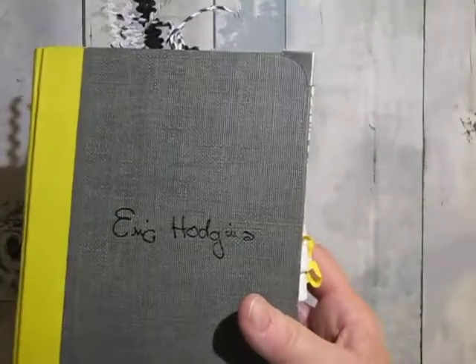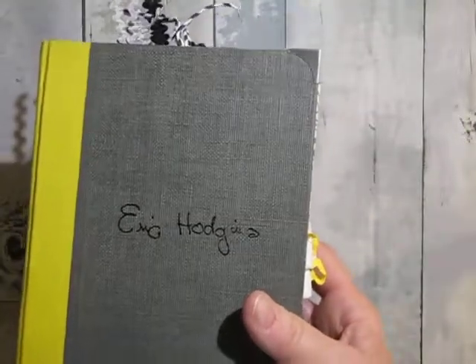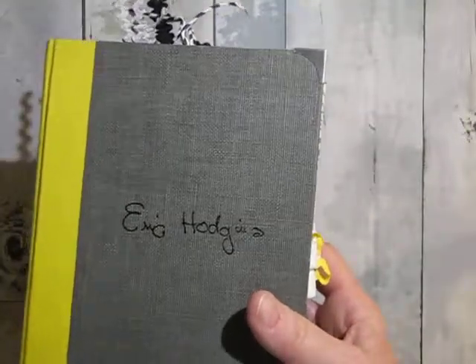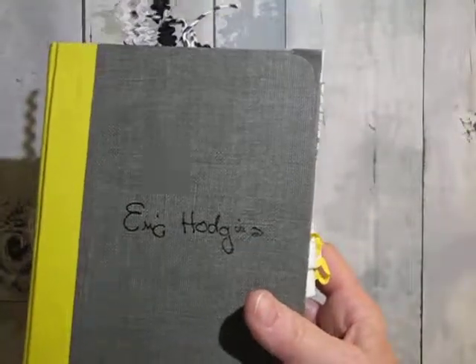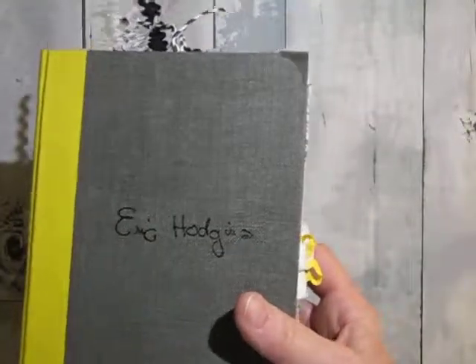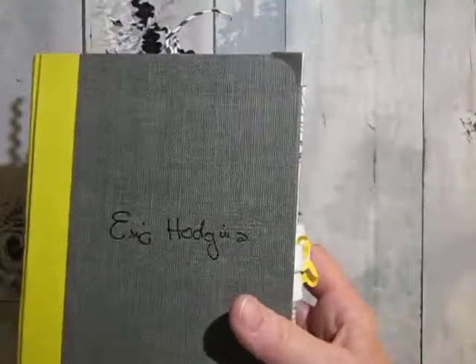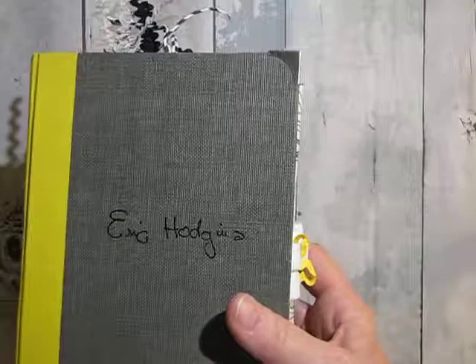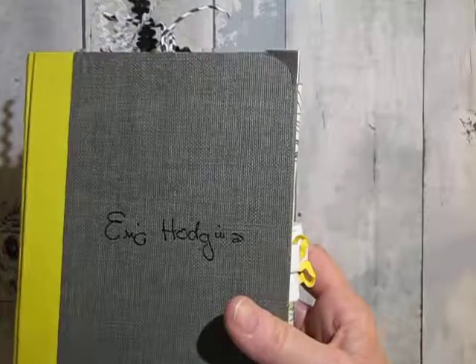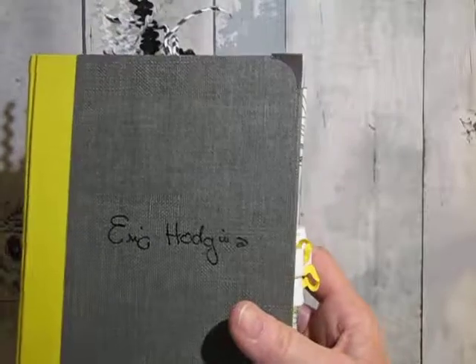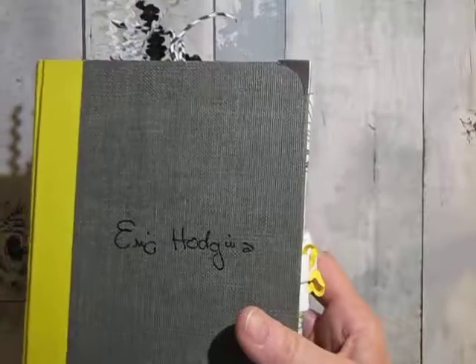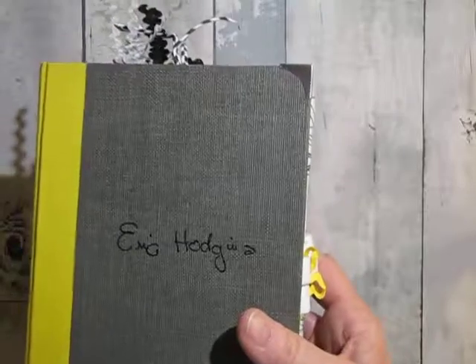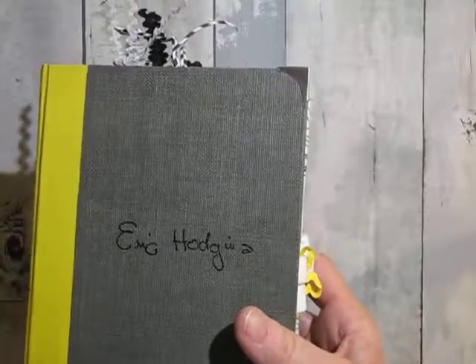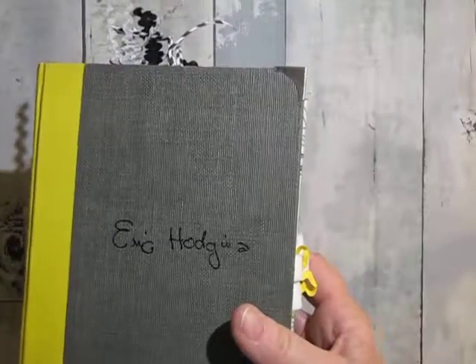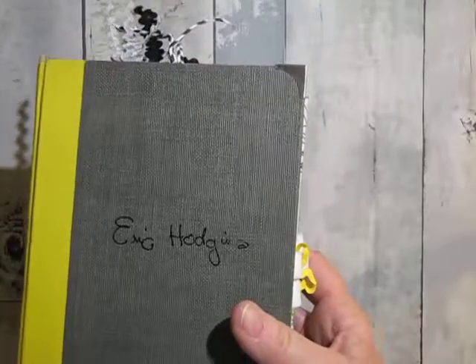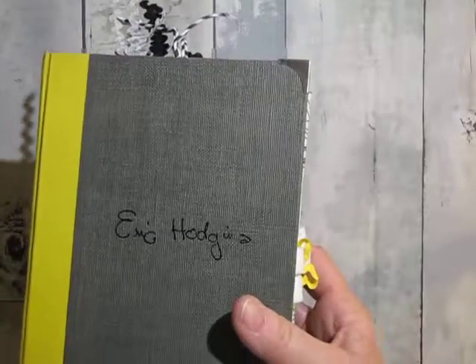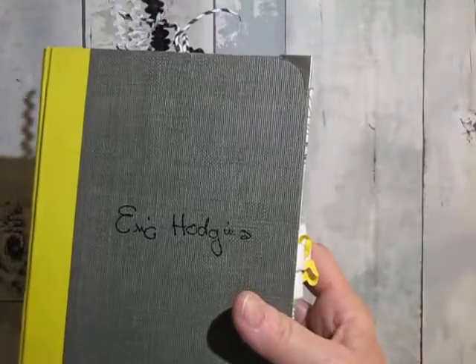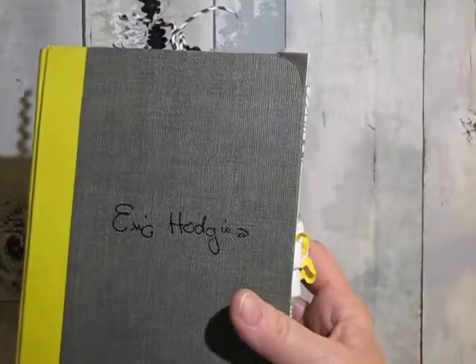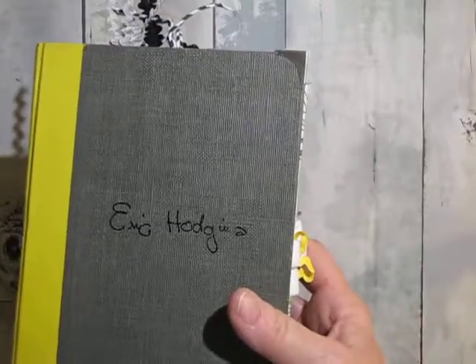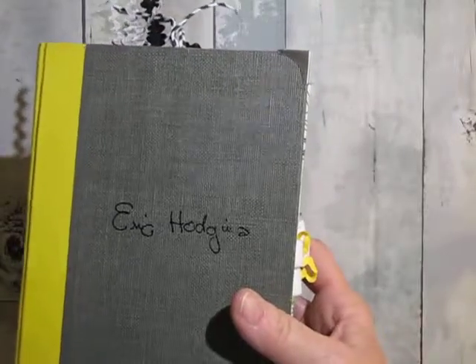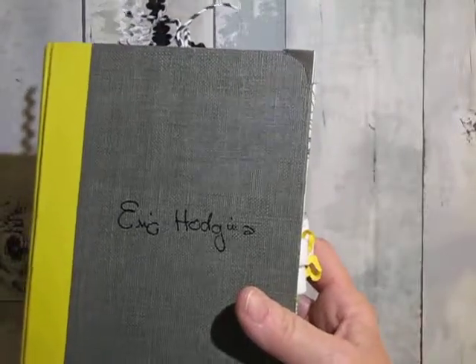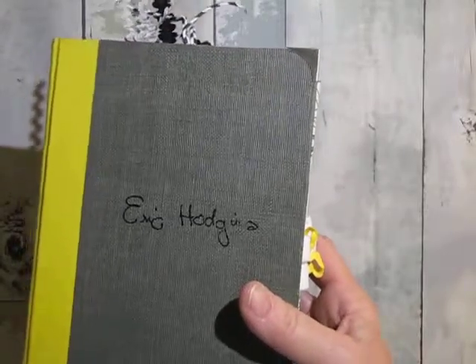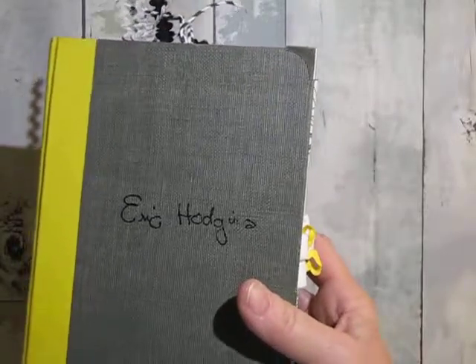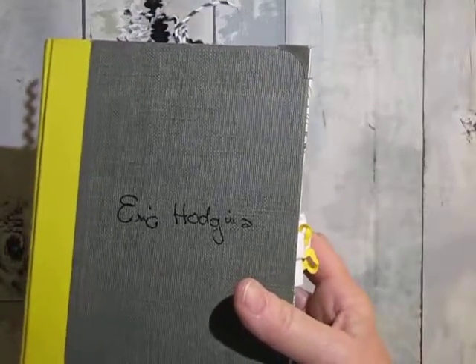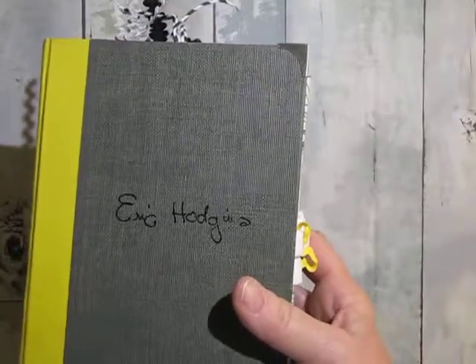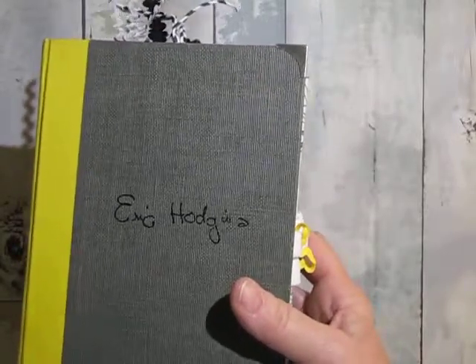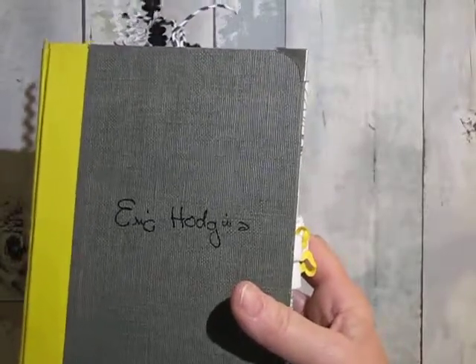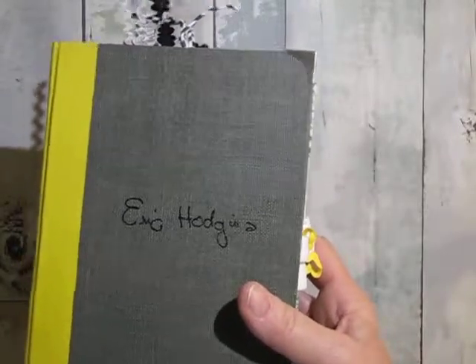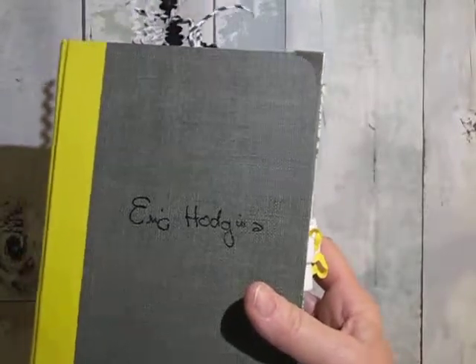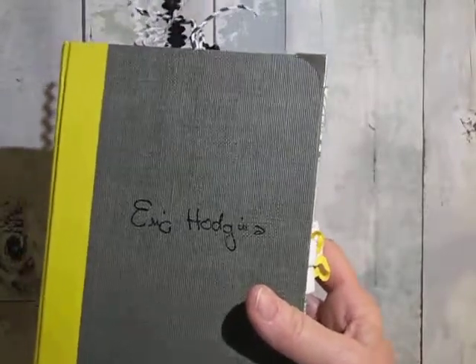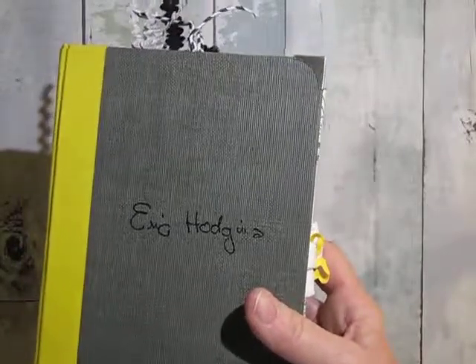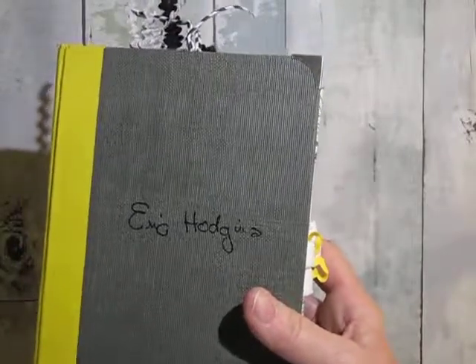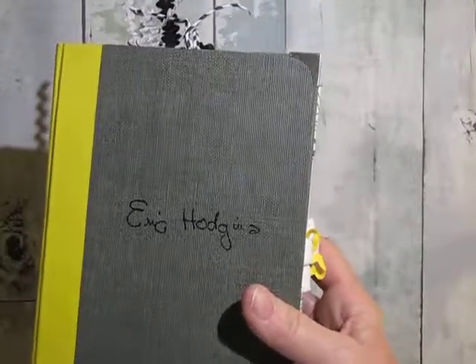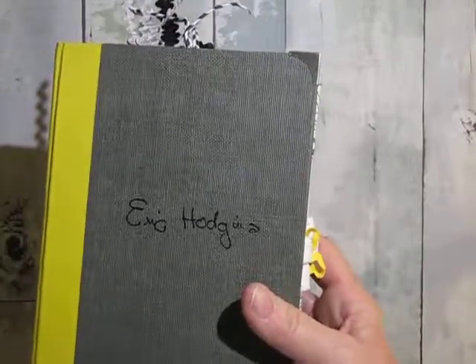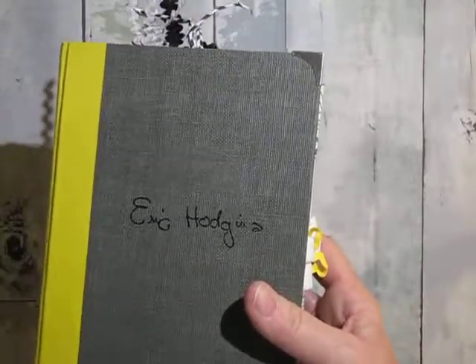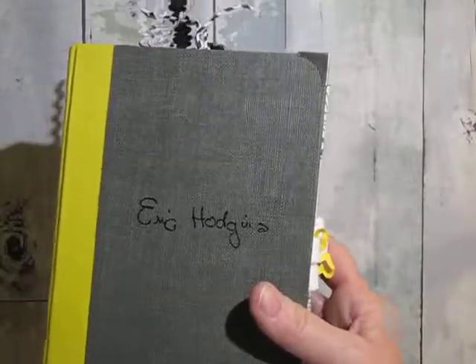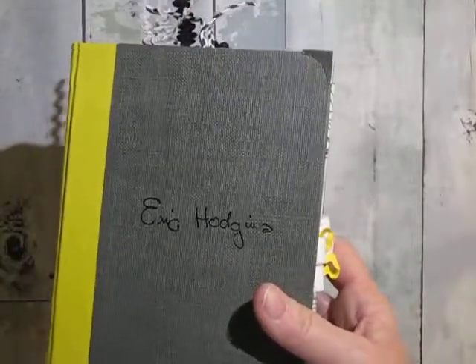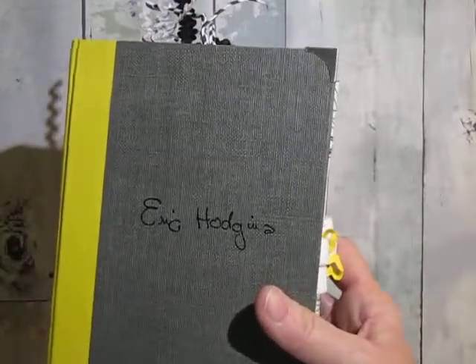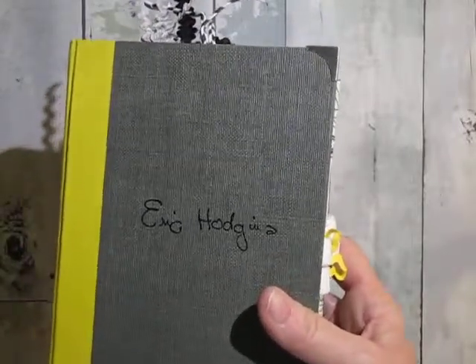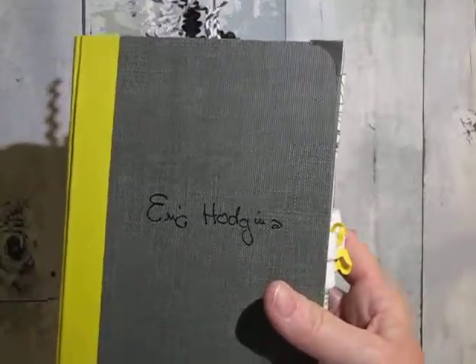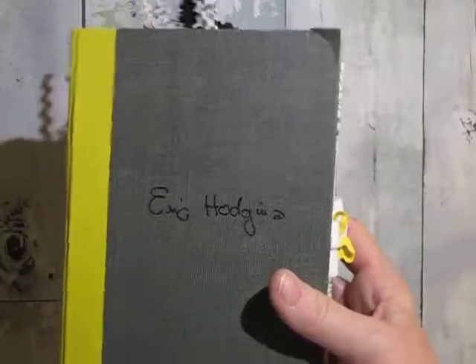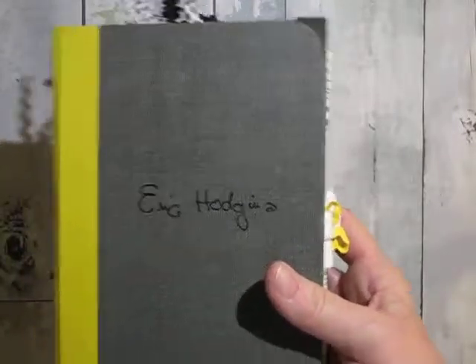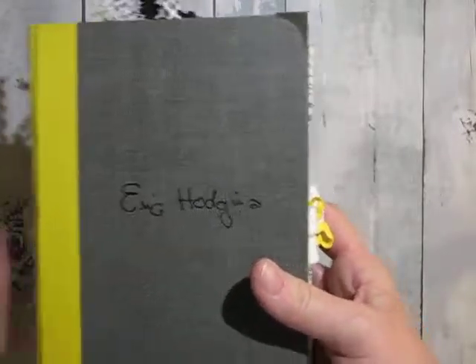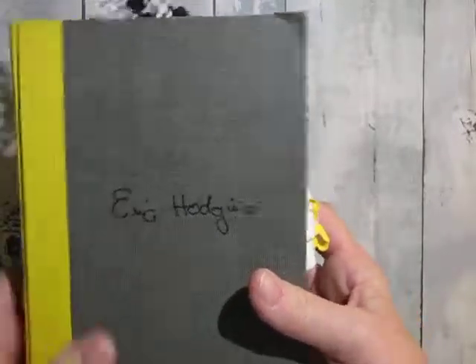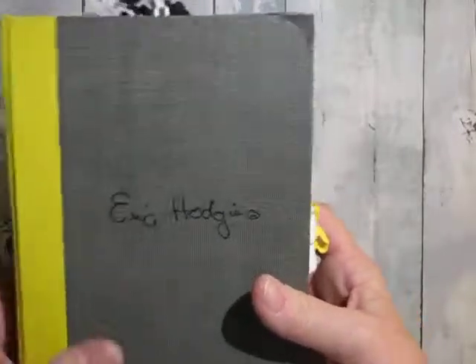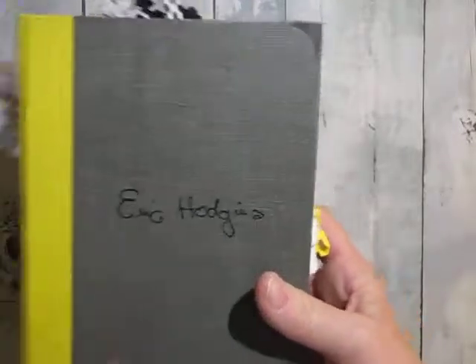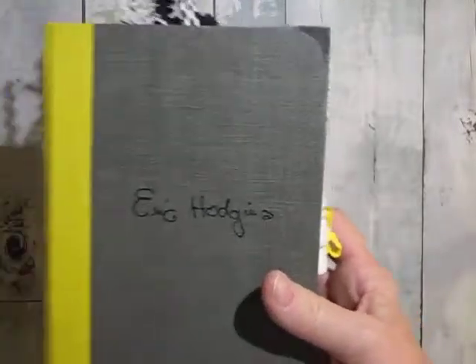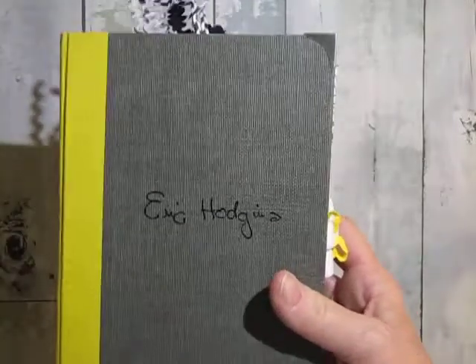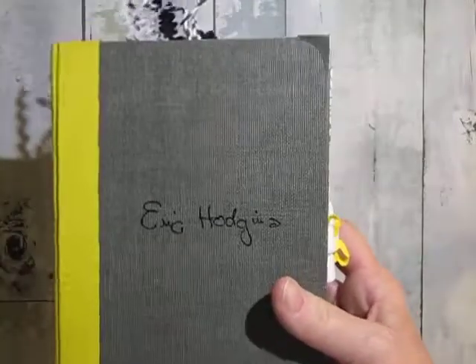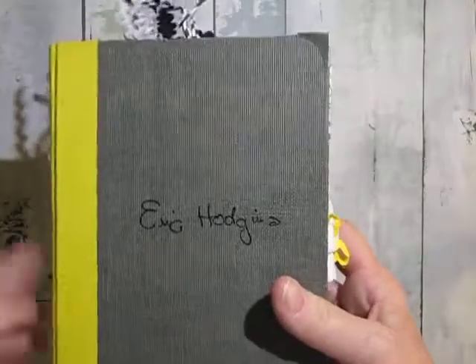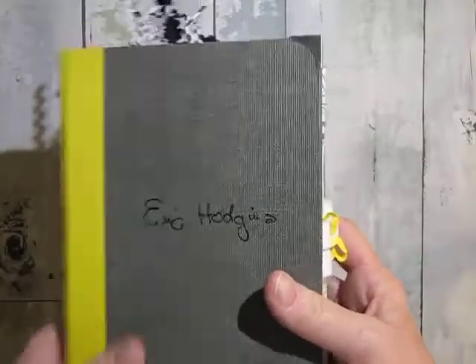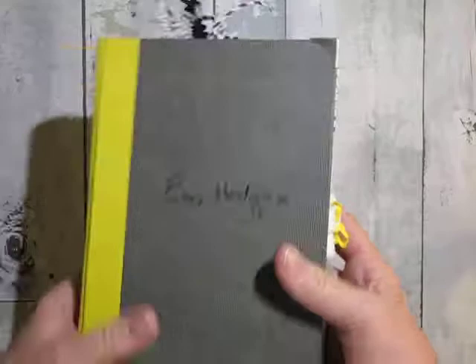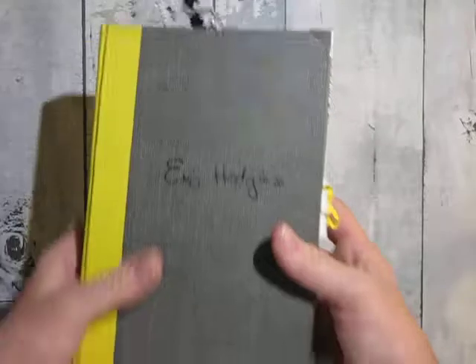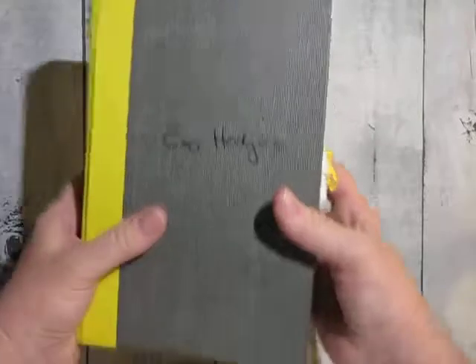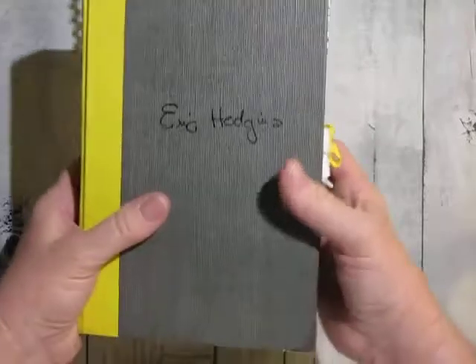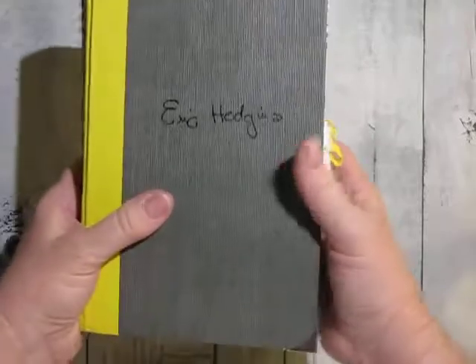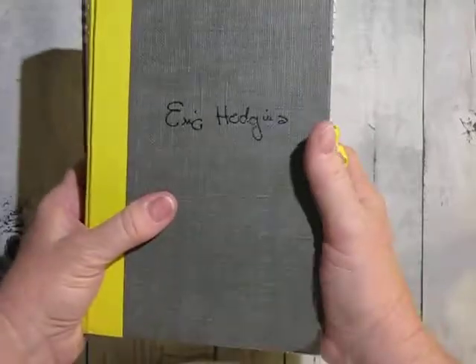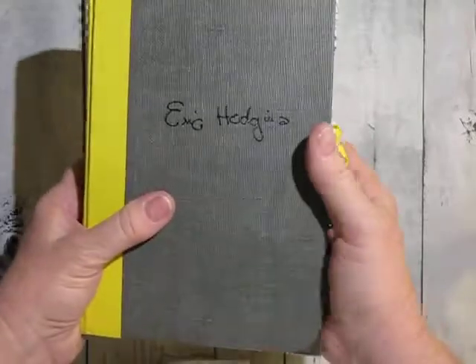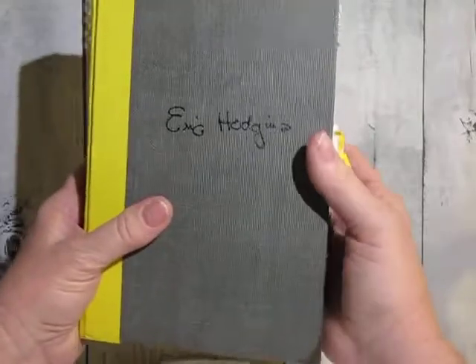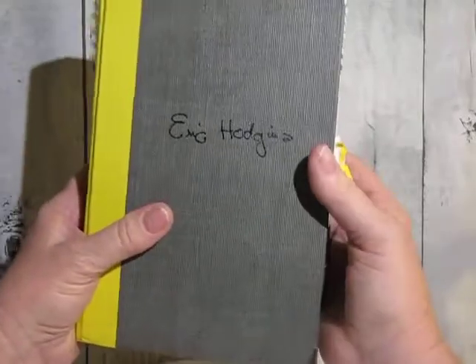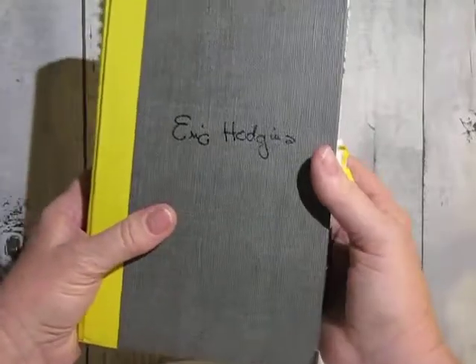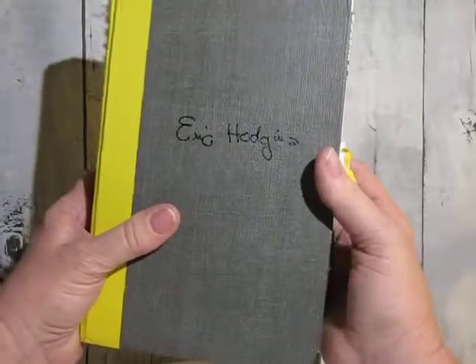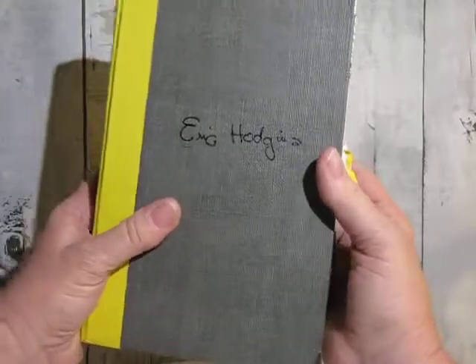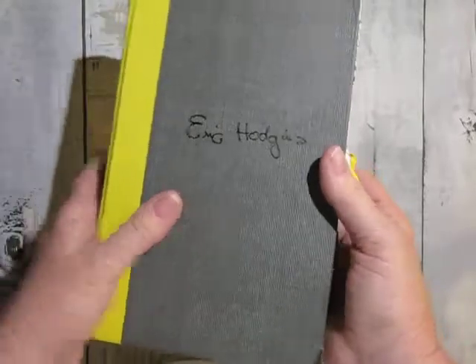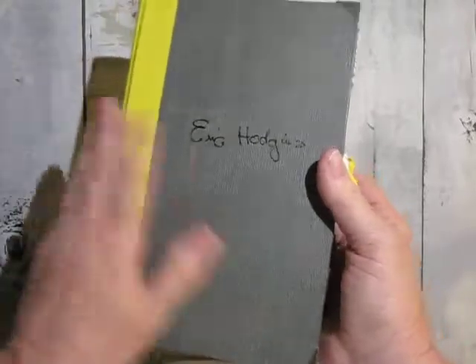There's a little baby hummingbird sitting on one of the branches. I love hummingbirds.